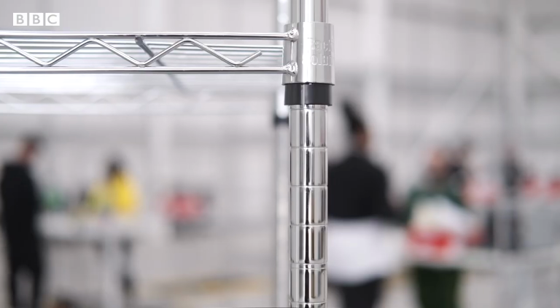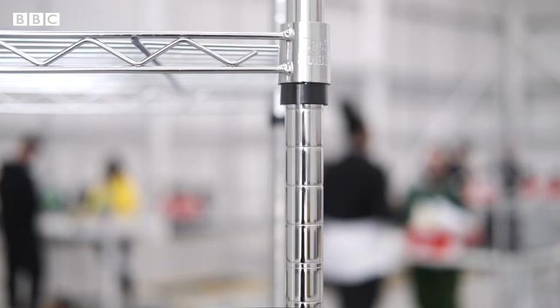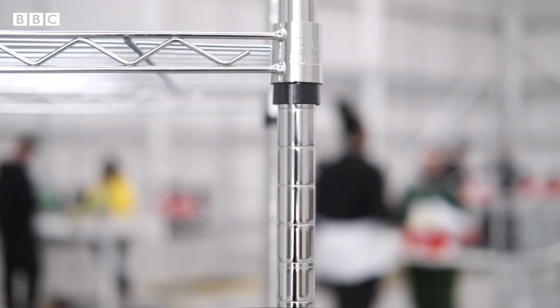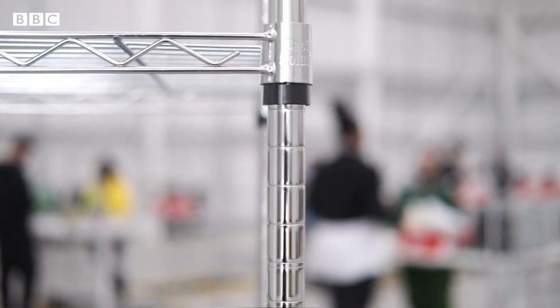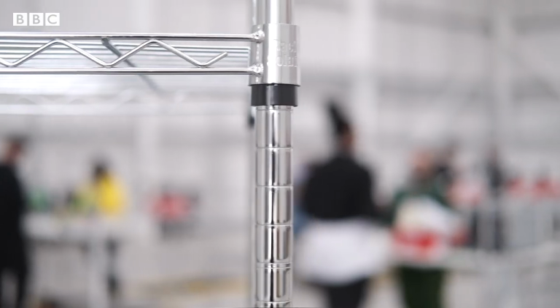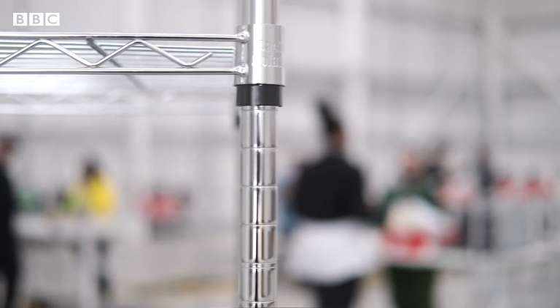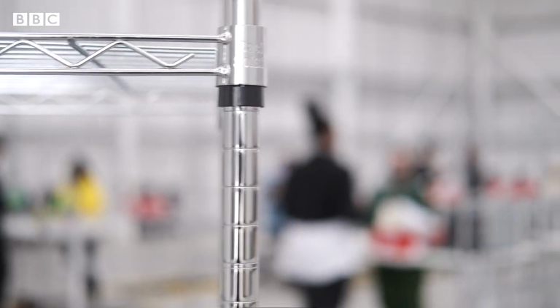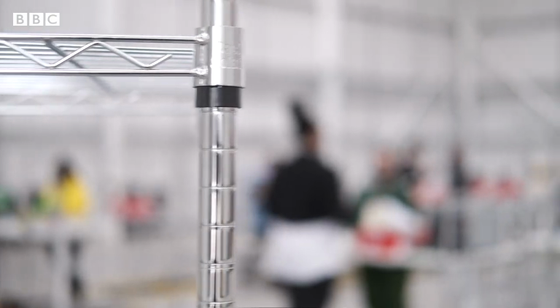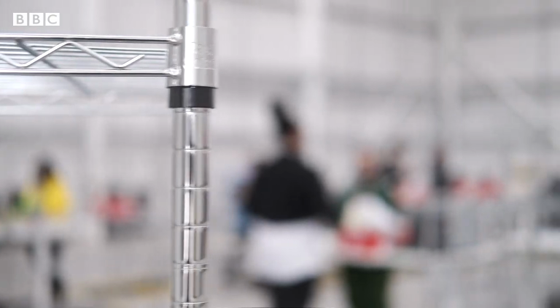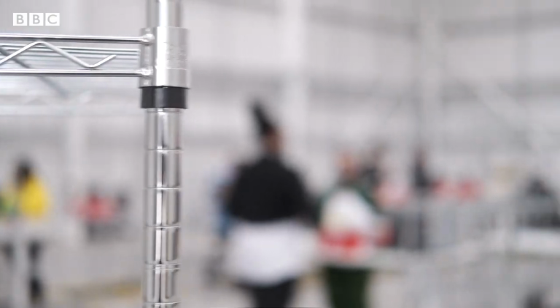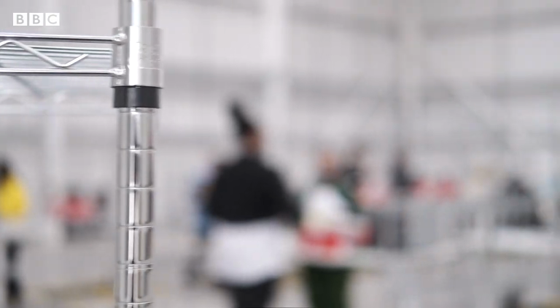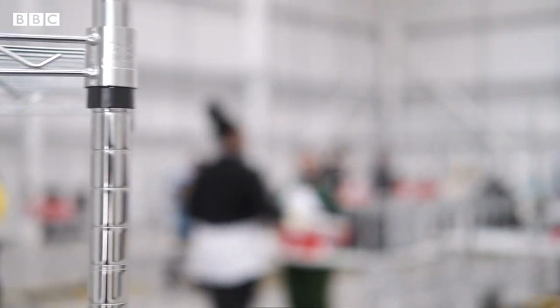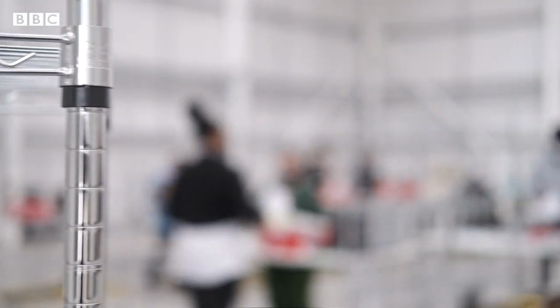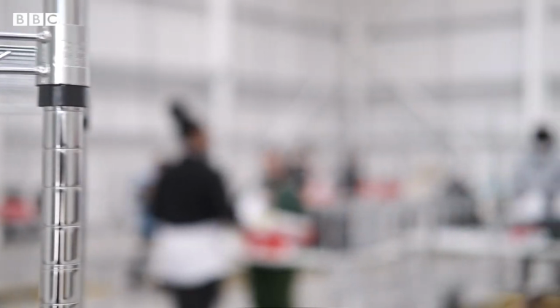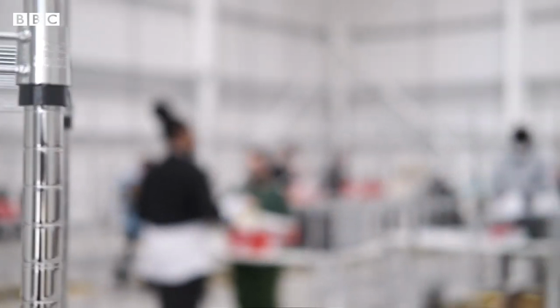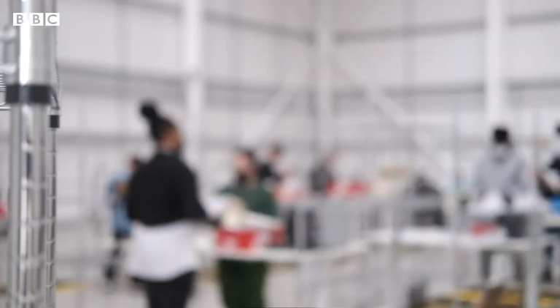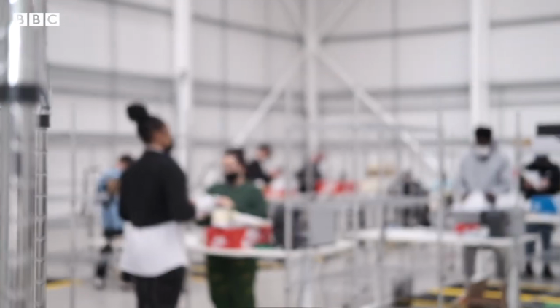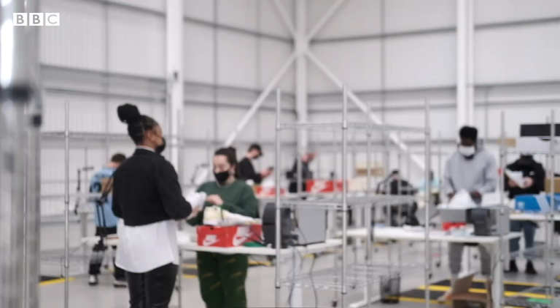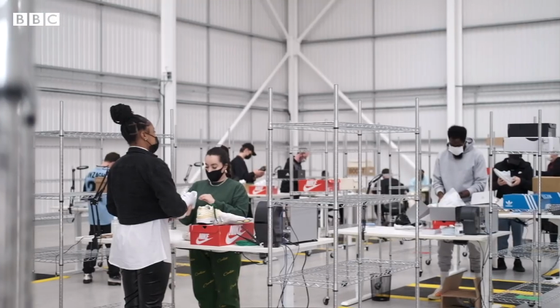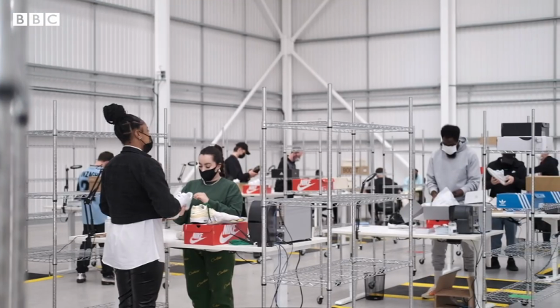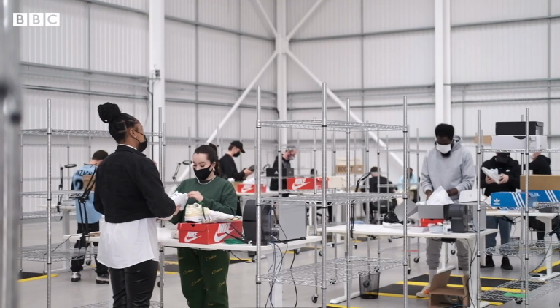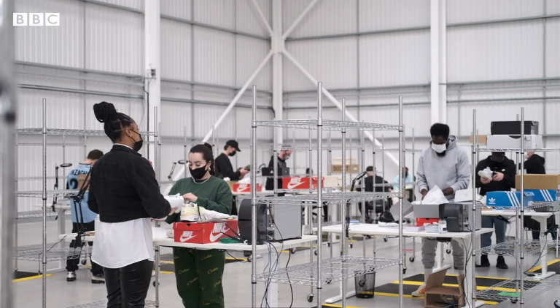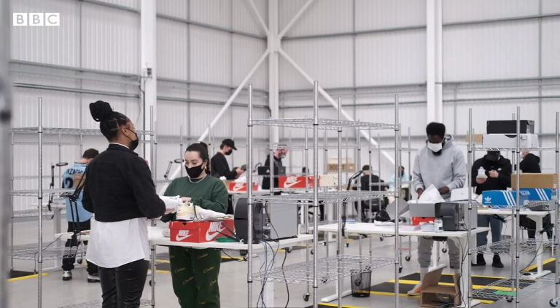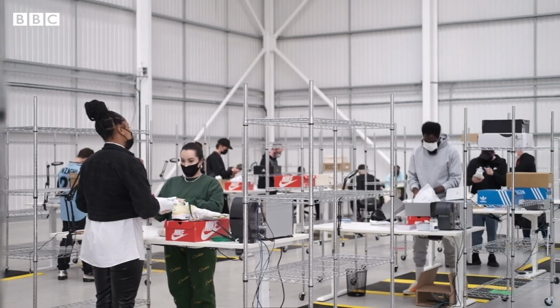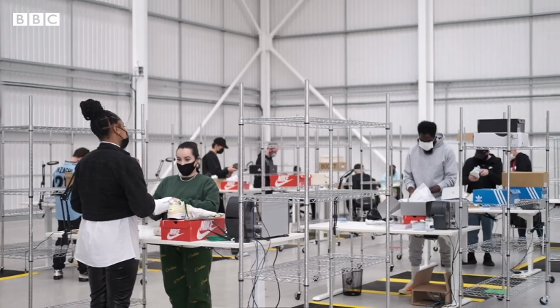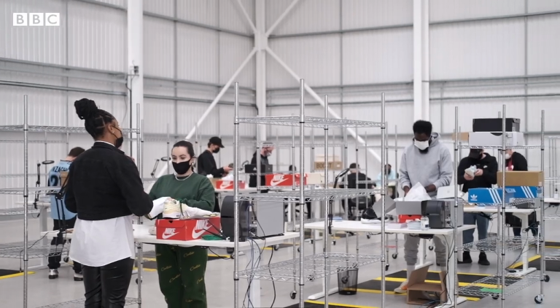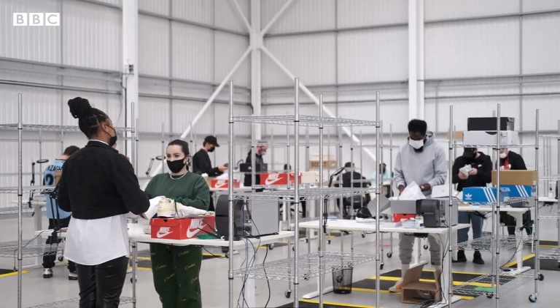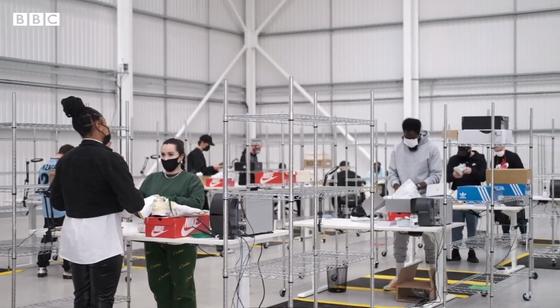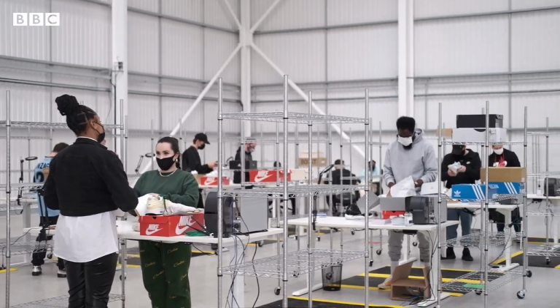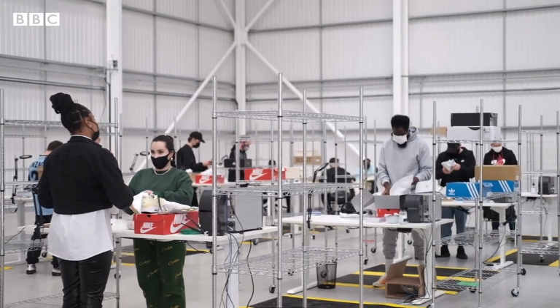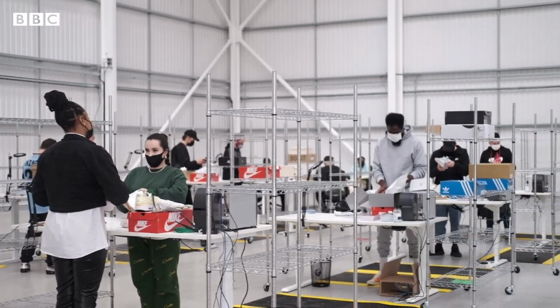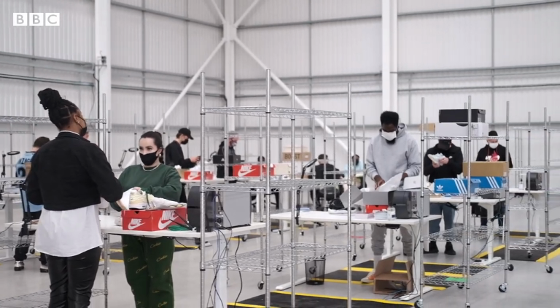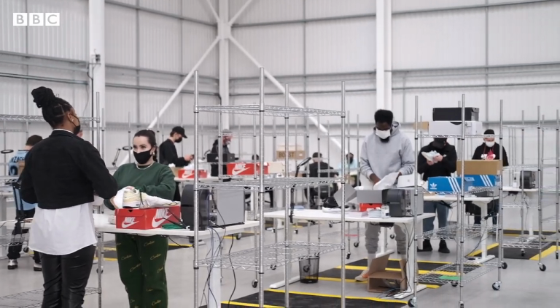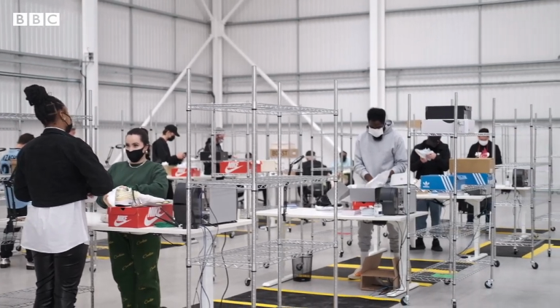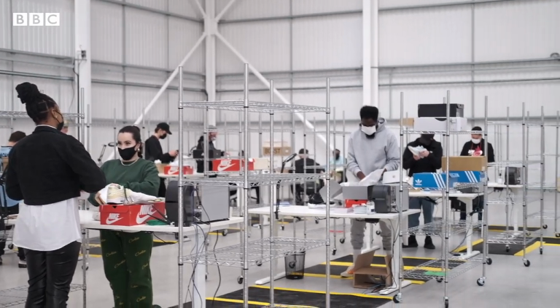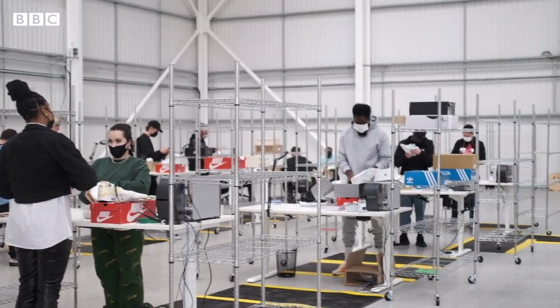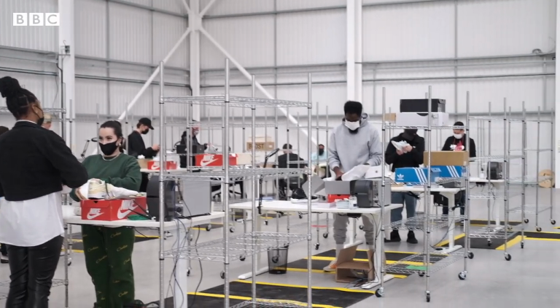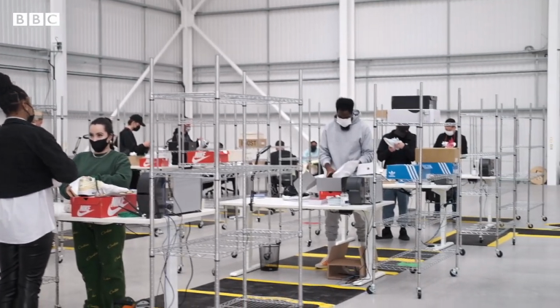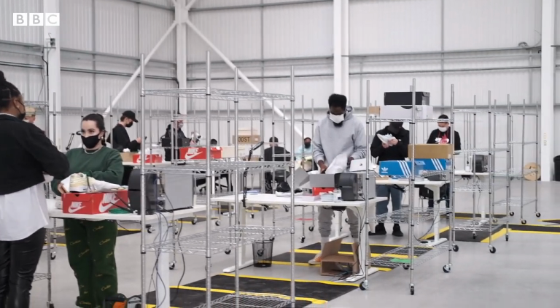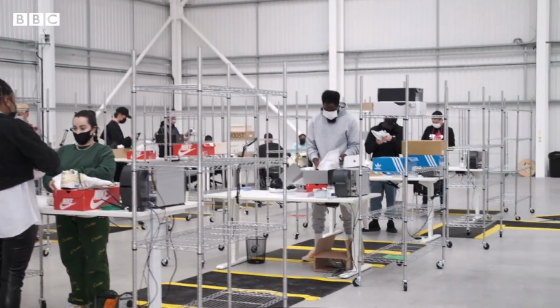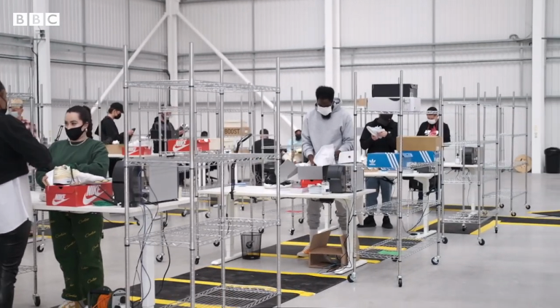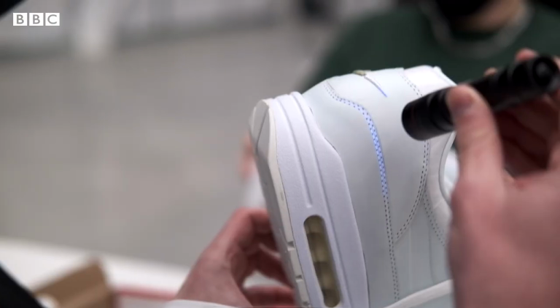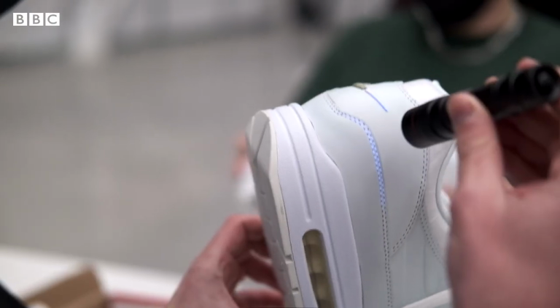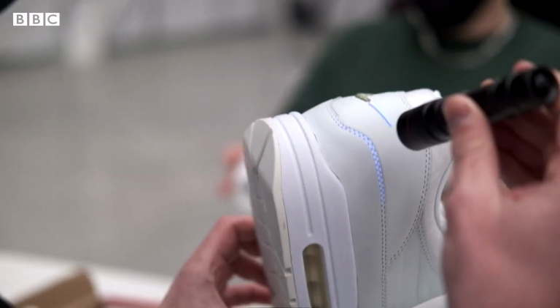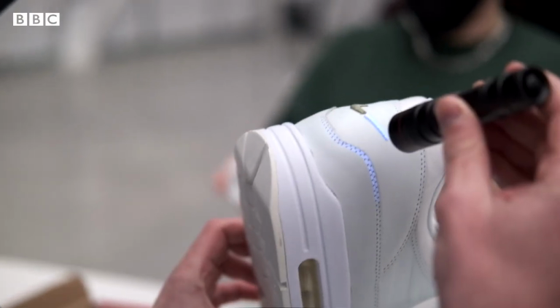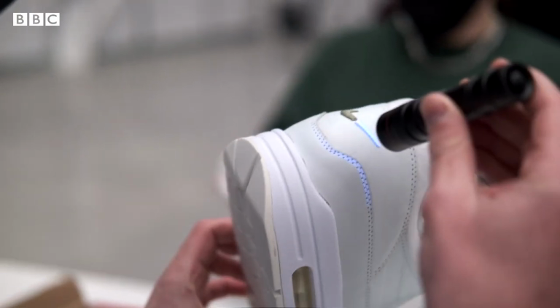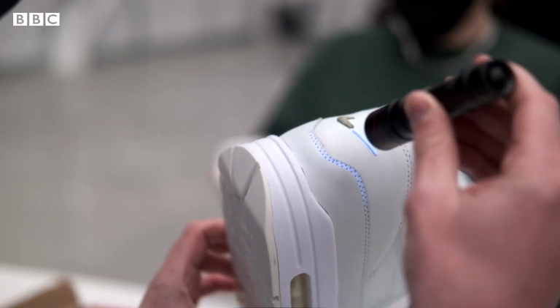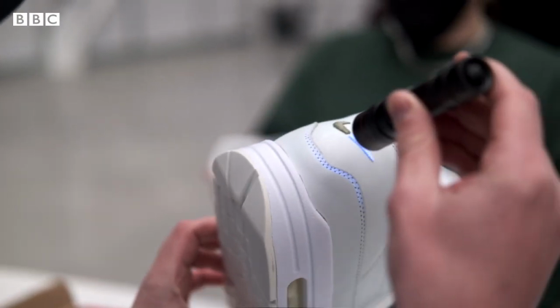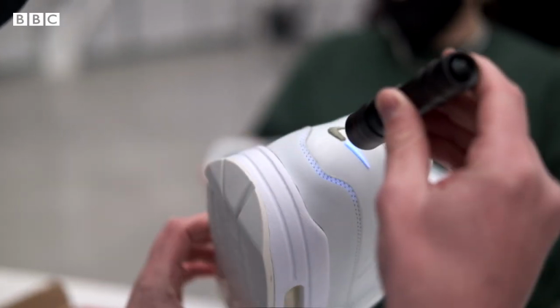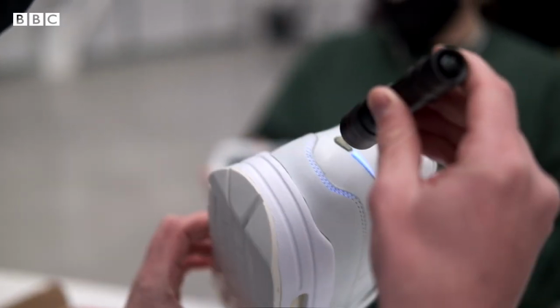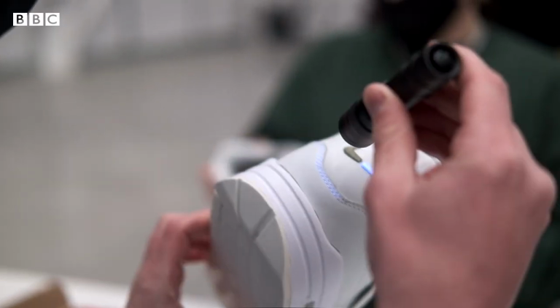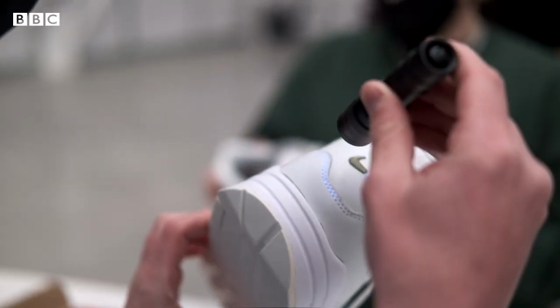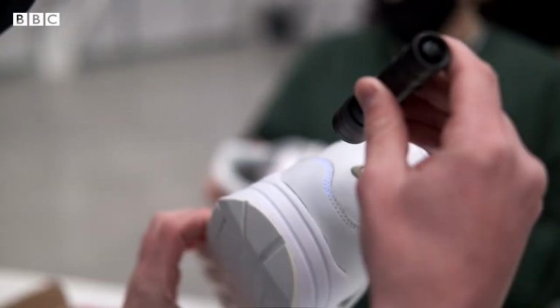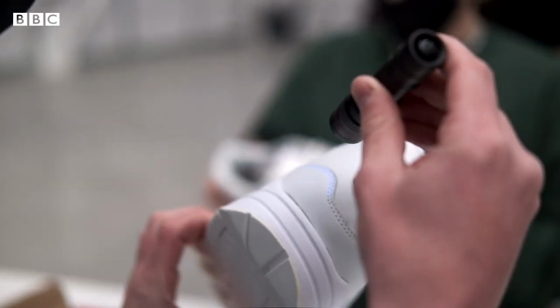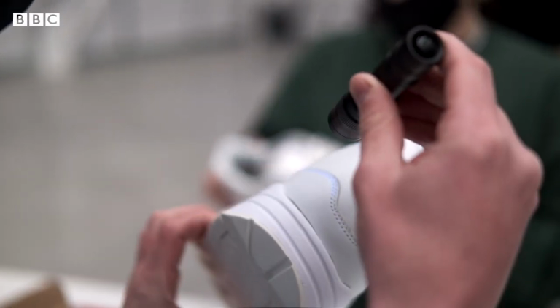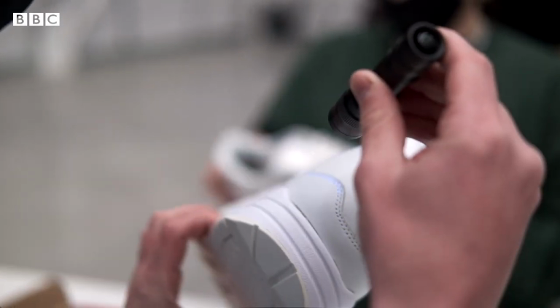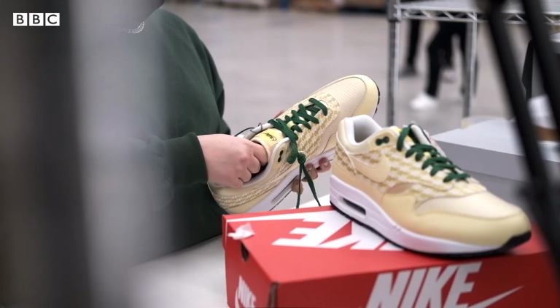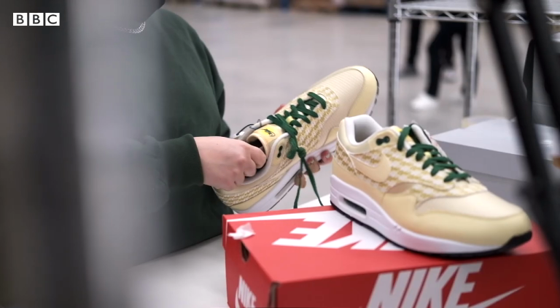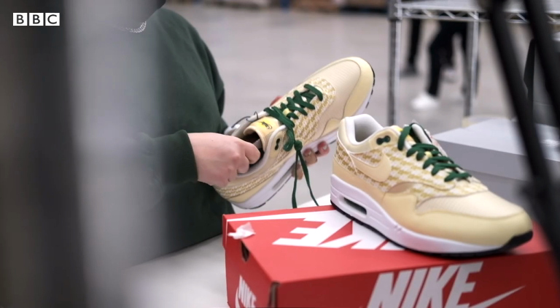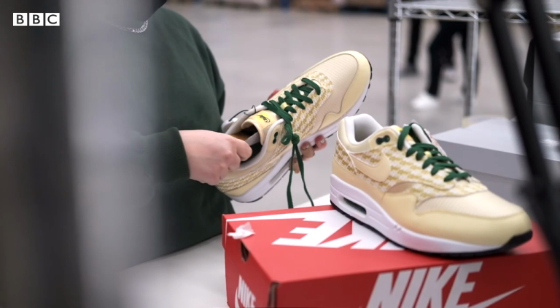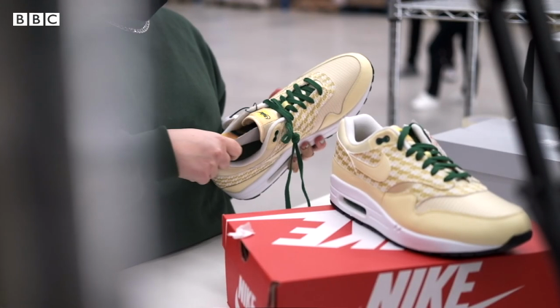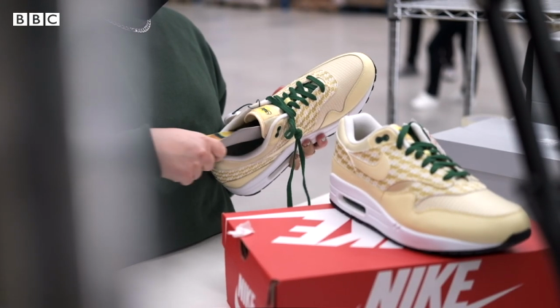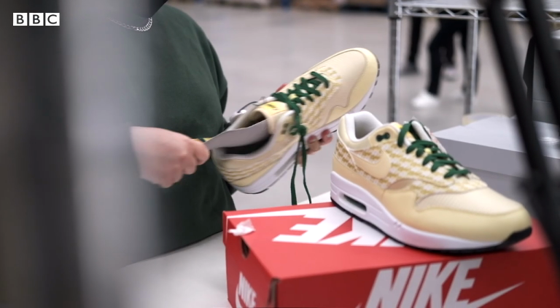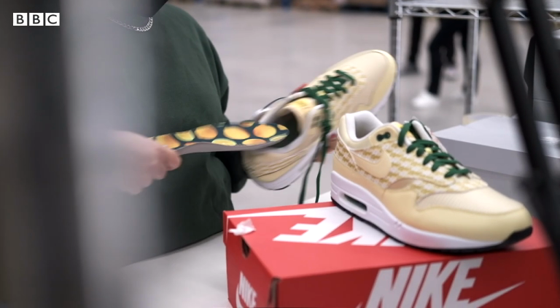Our job is to make sure that when they come on eBay, they can buy and sell with total confidence. And that's why we authenticate everything that's going through the business.